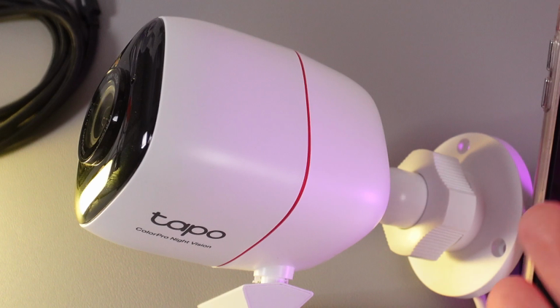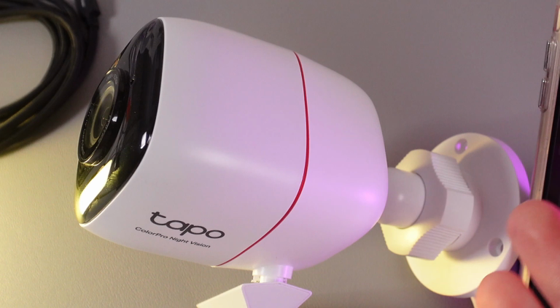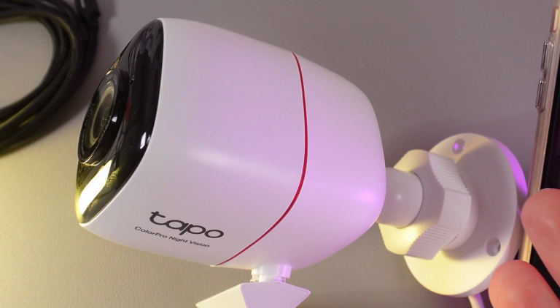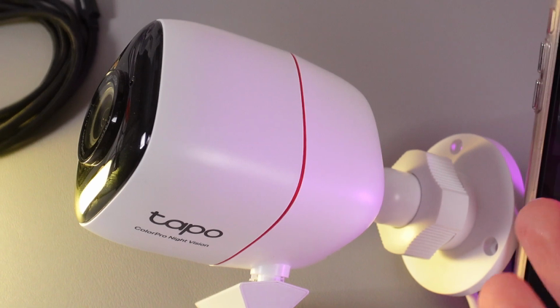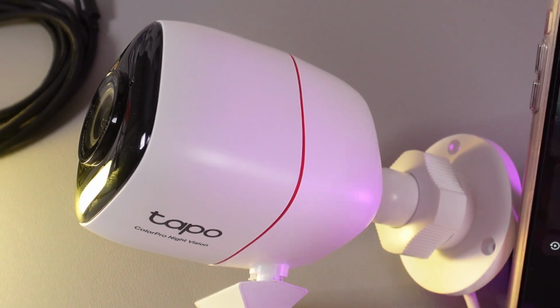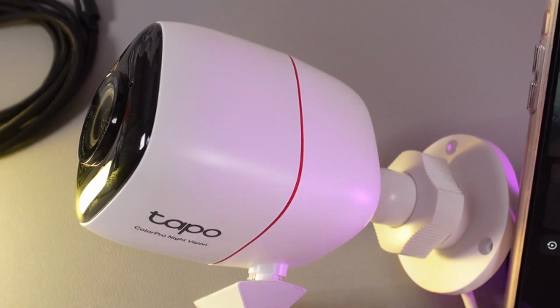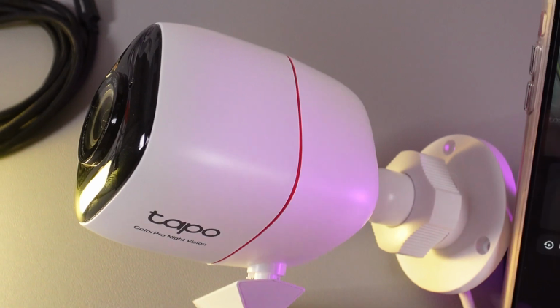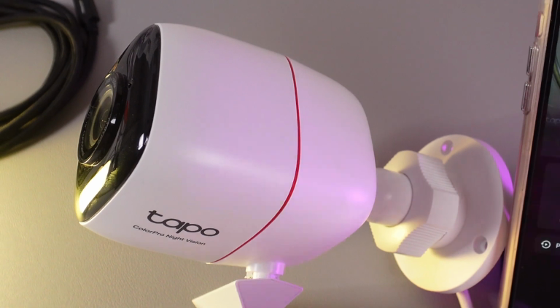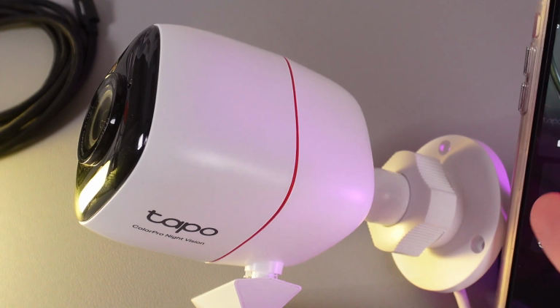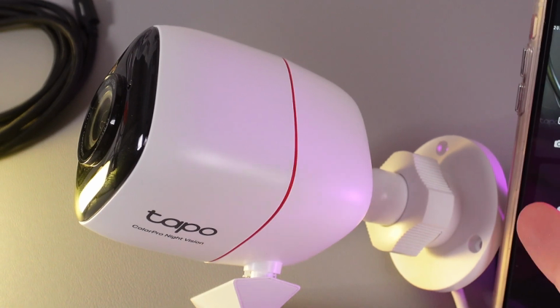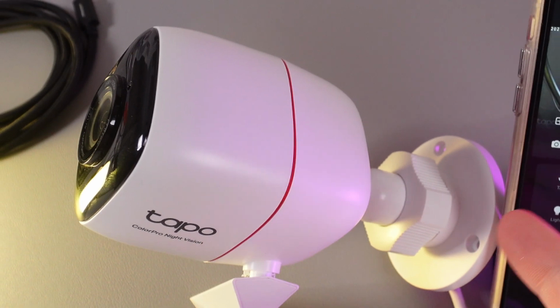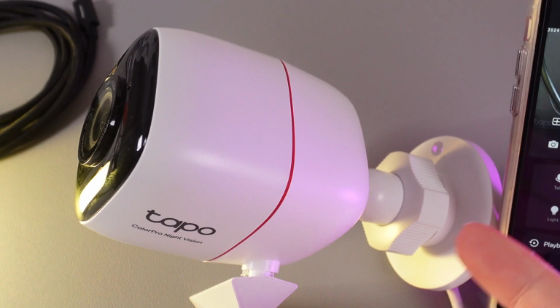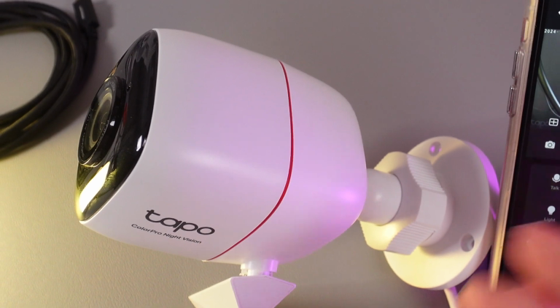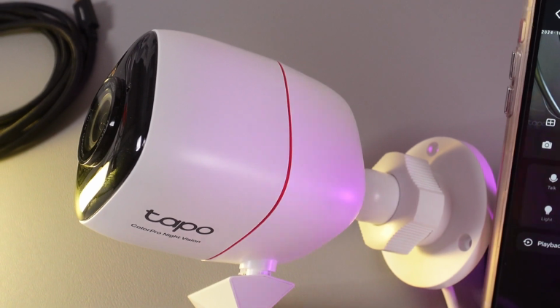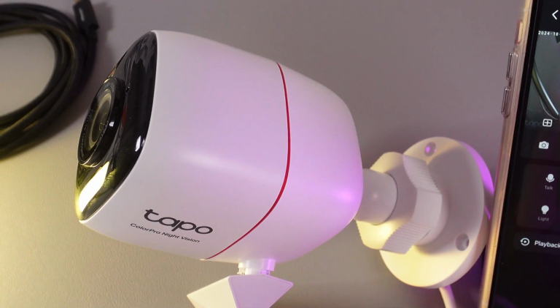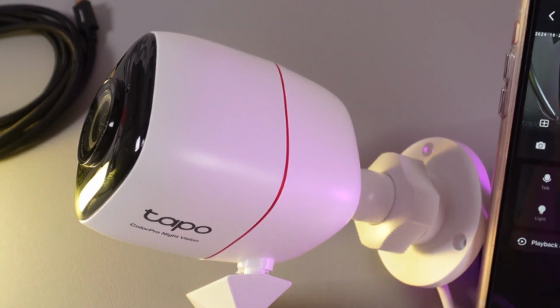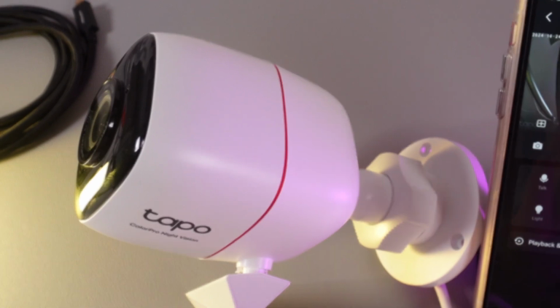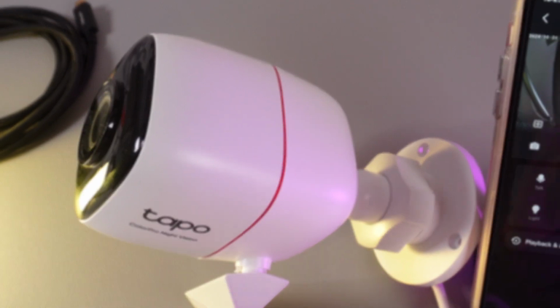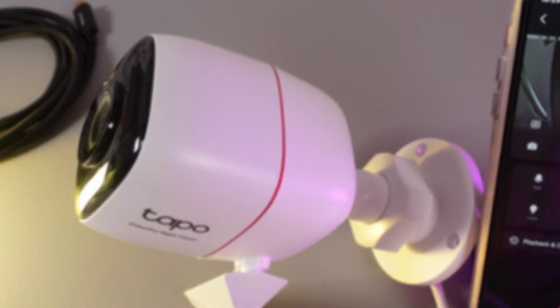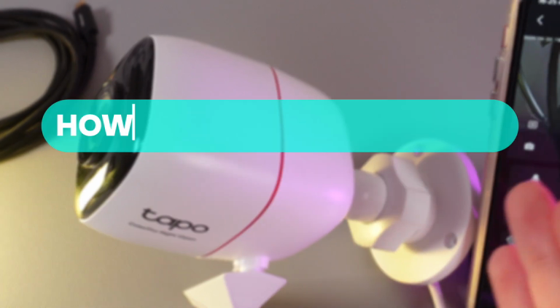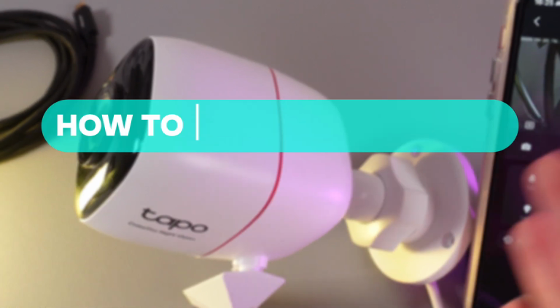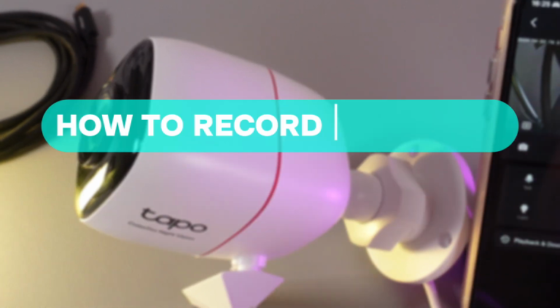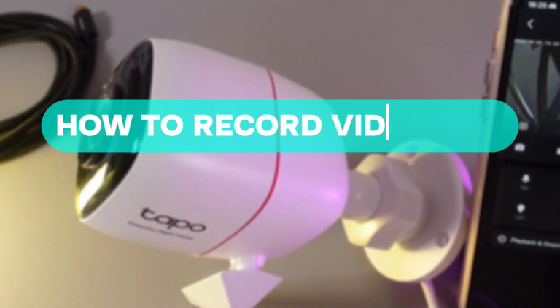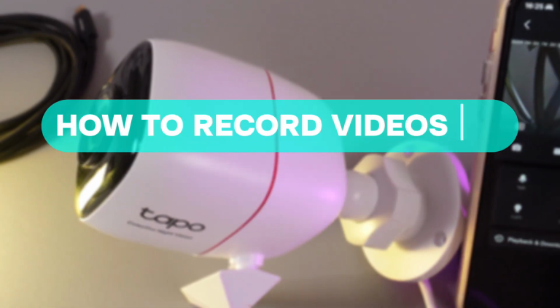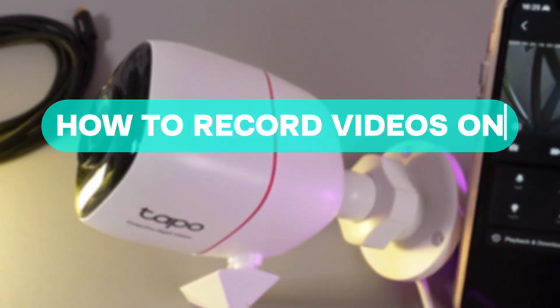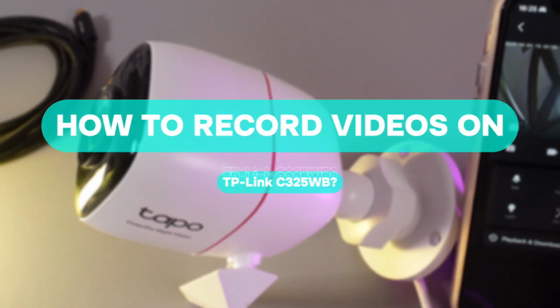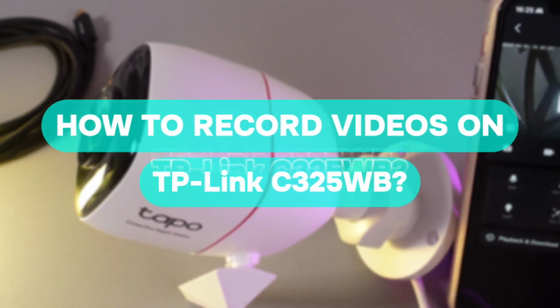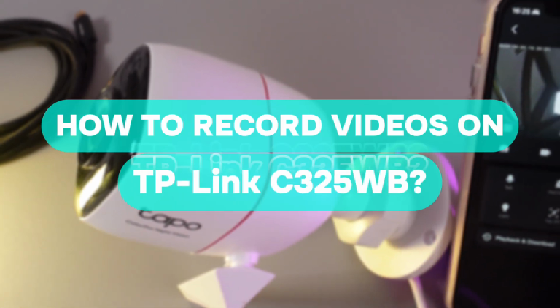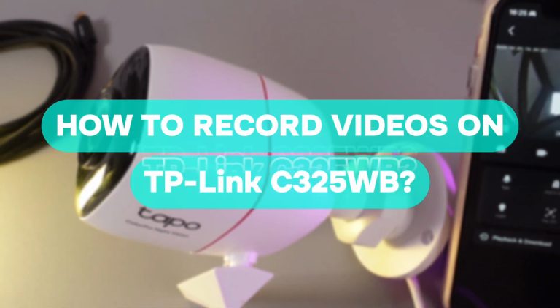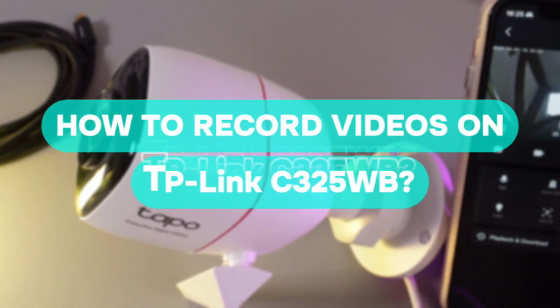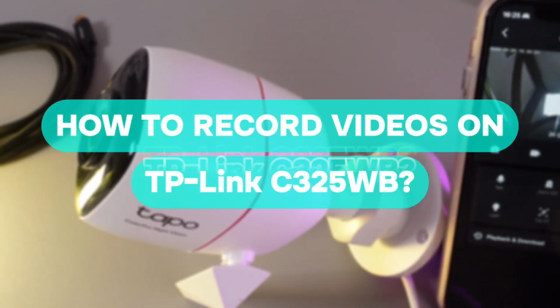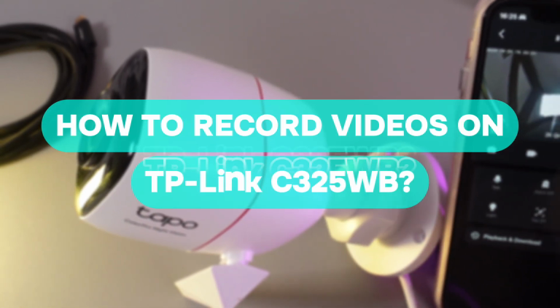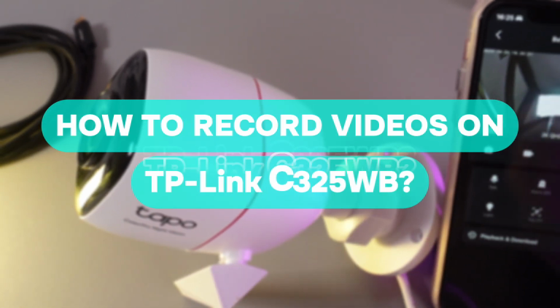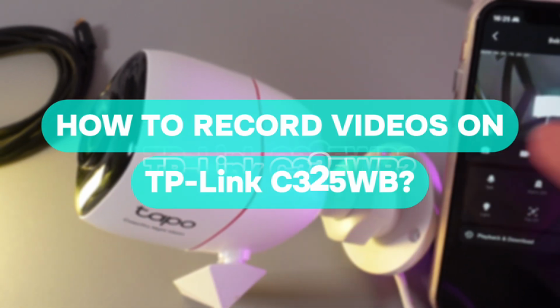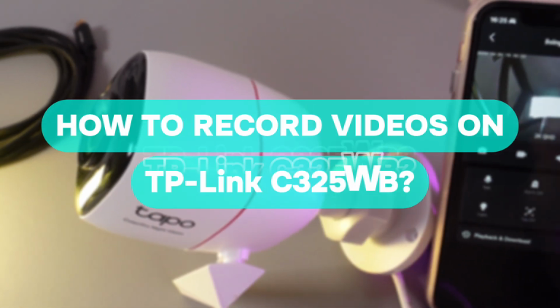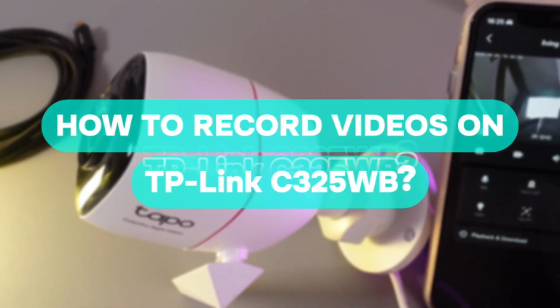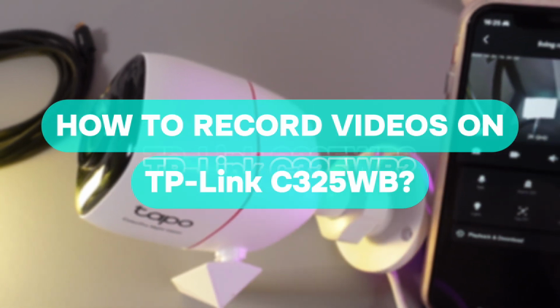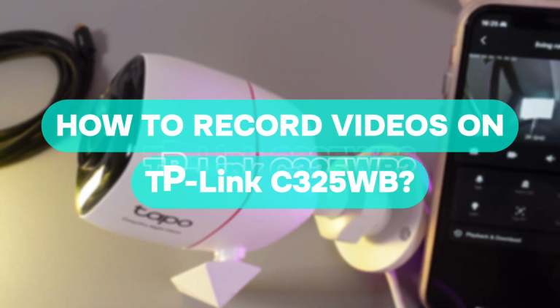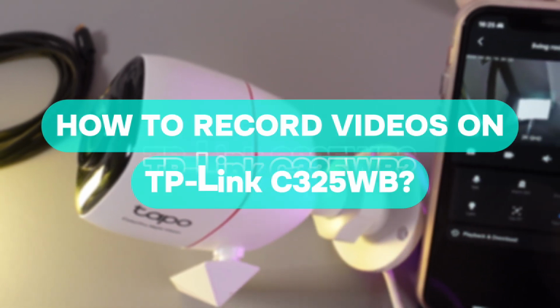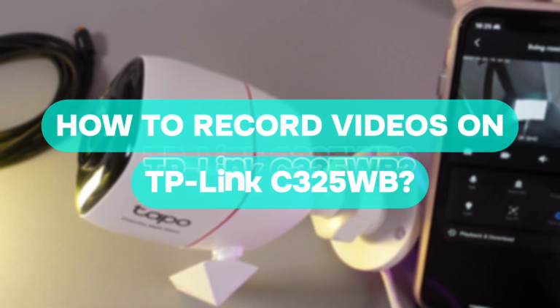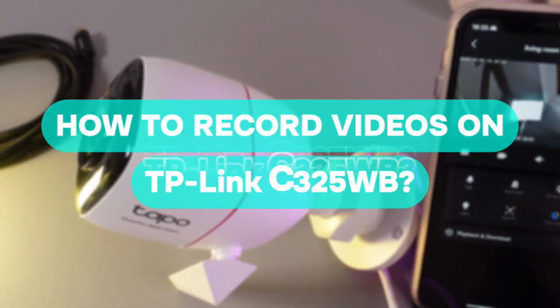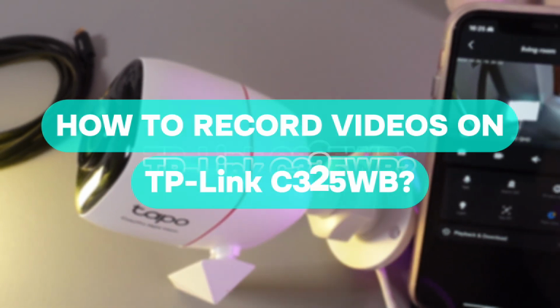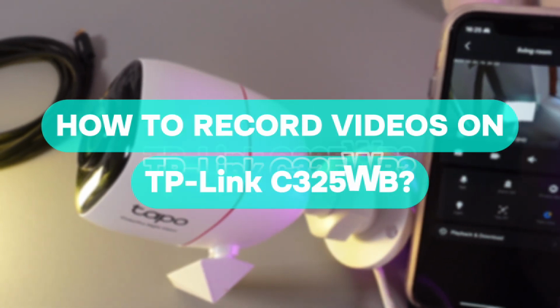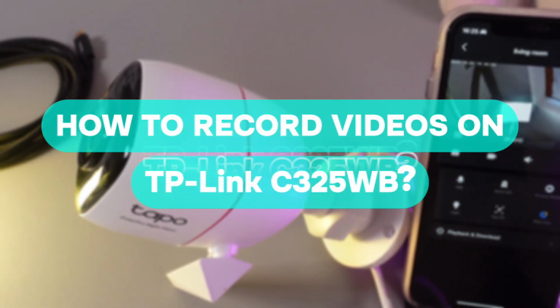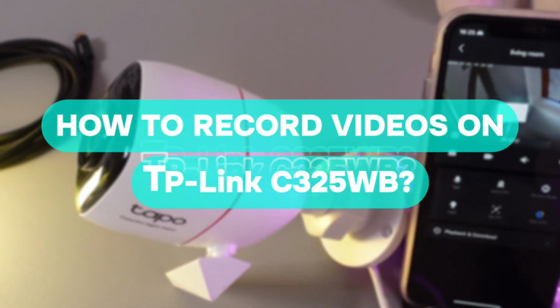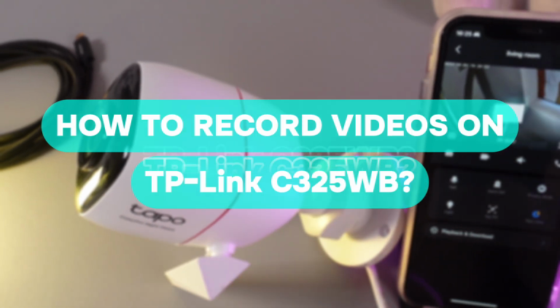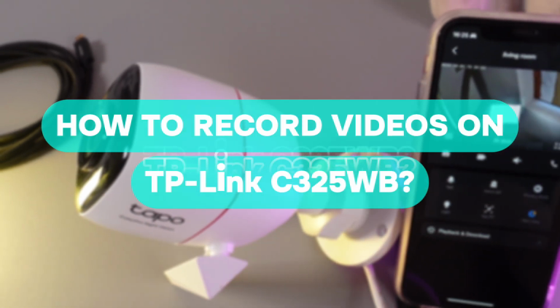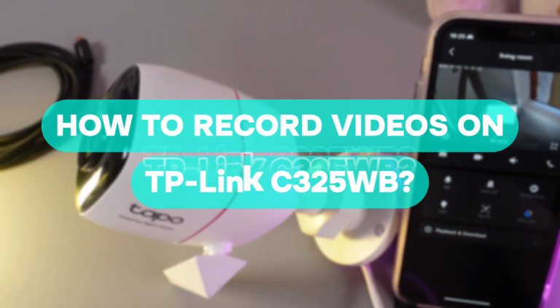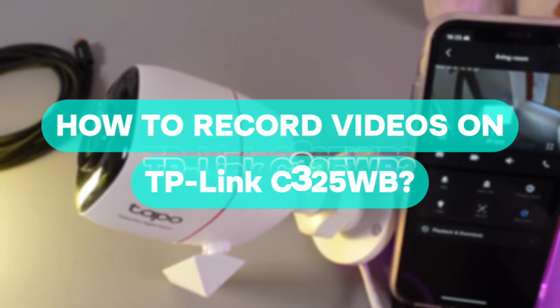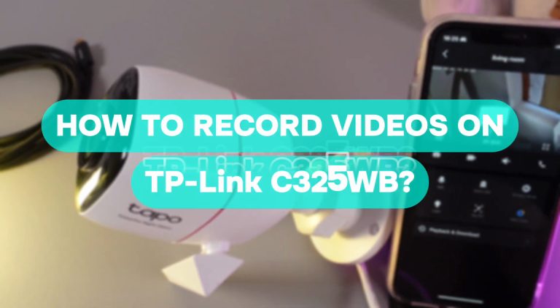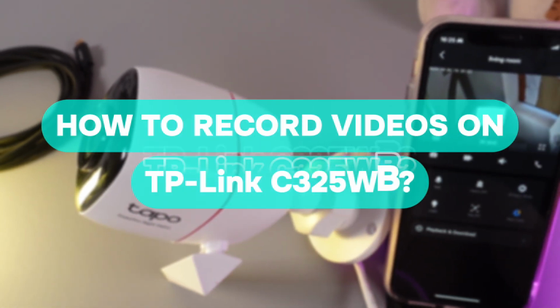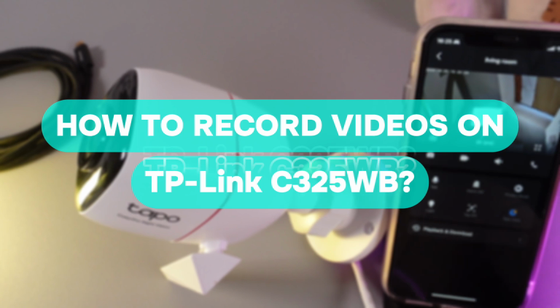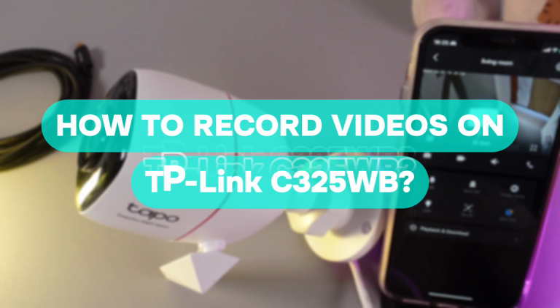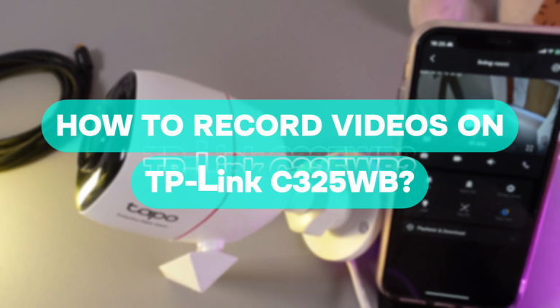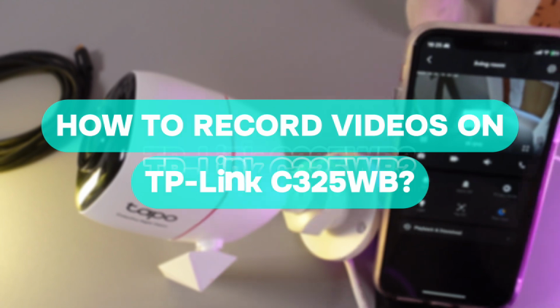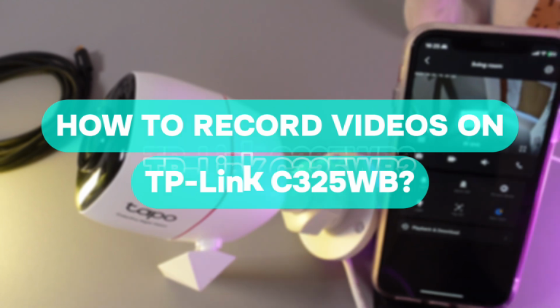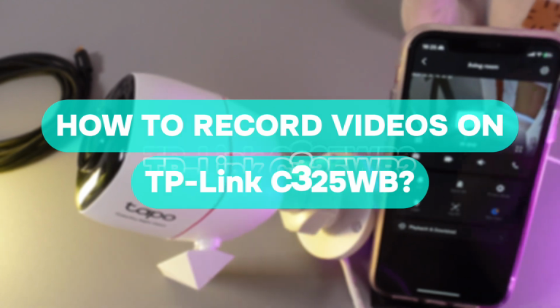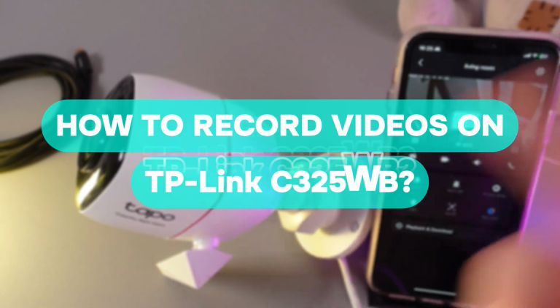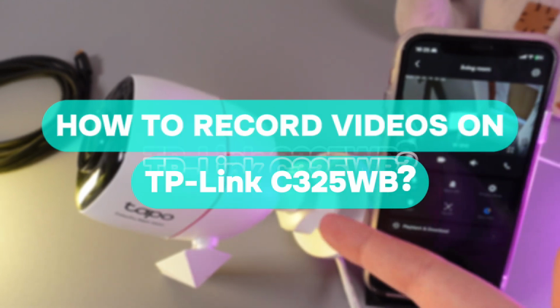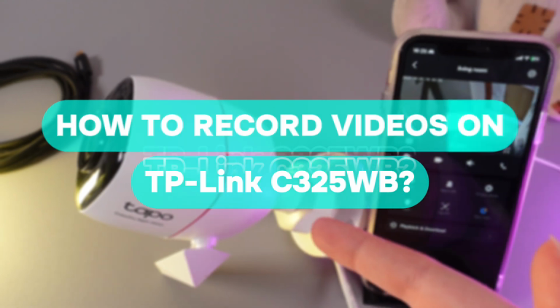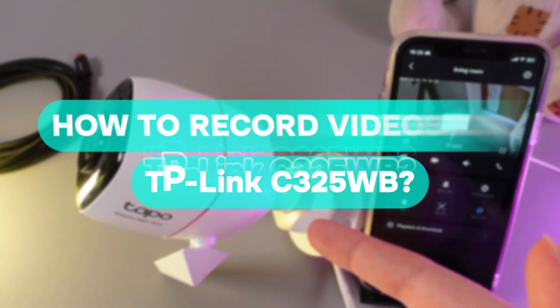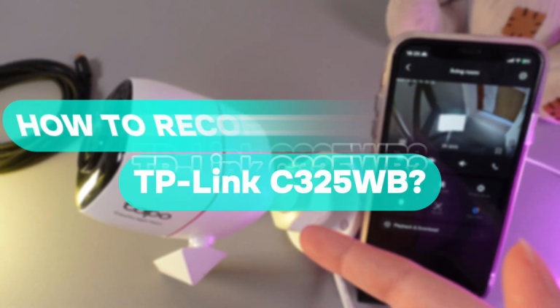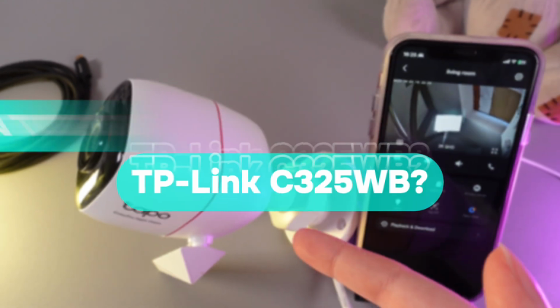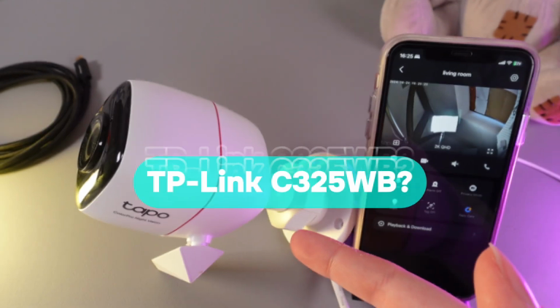Hi there! In today's video, I will show you how to record videos on your TP-Link C325WB. Let's get started.